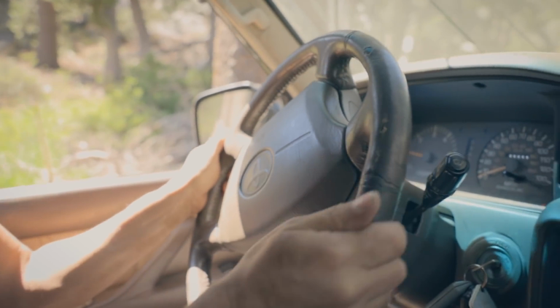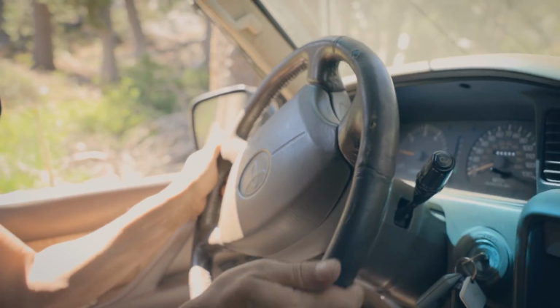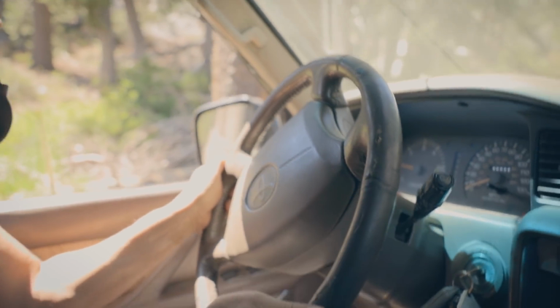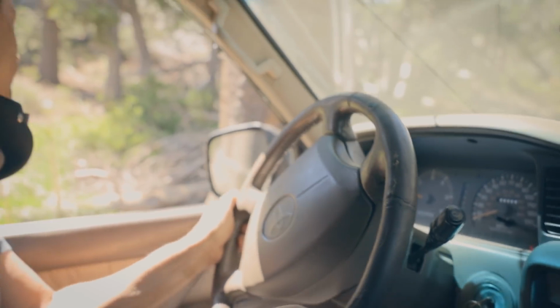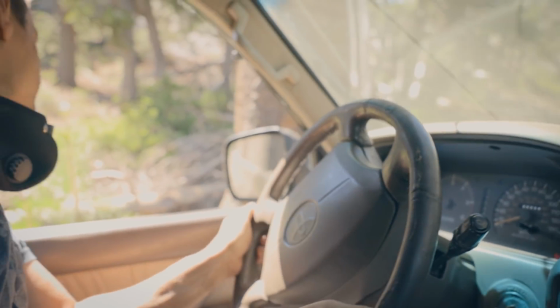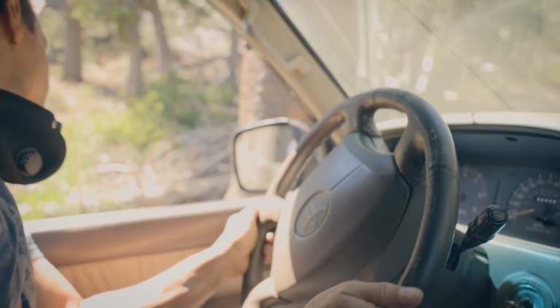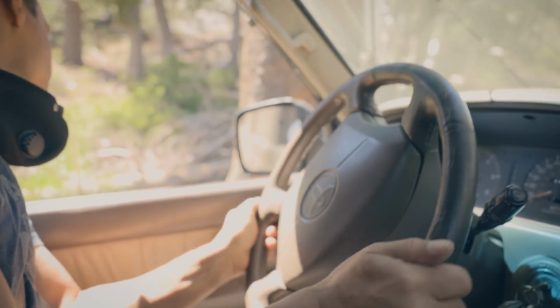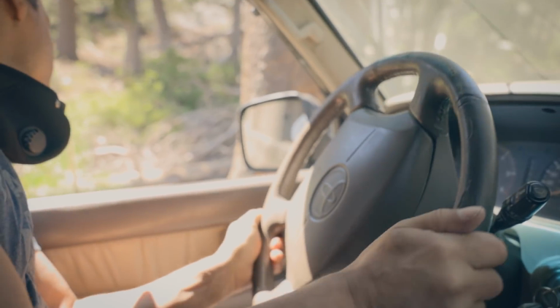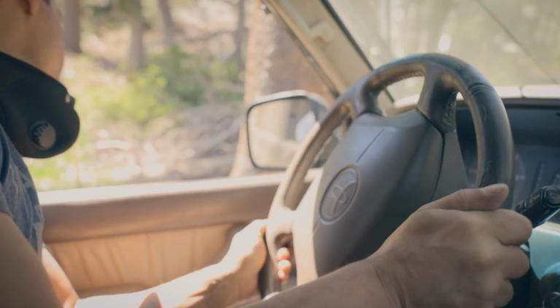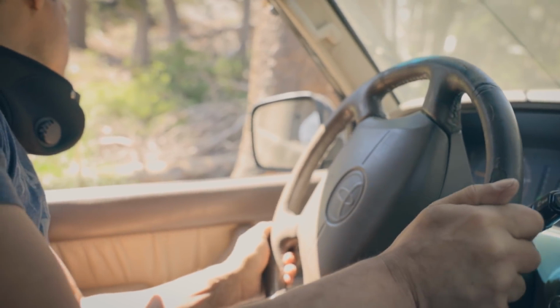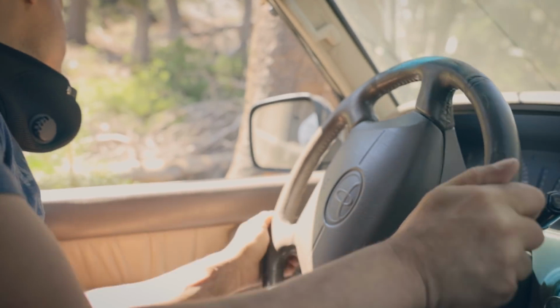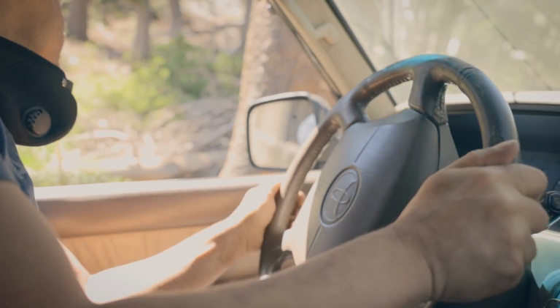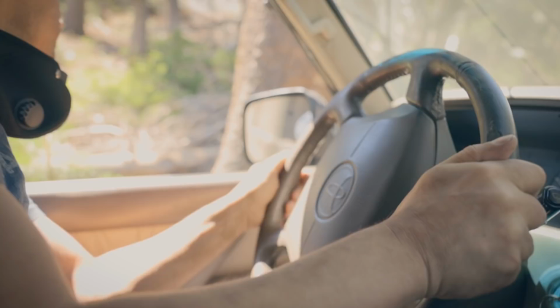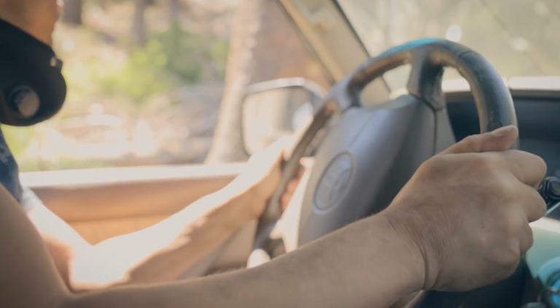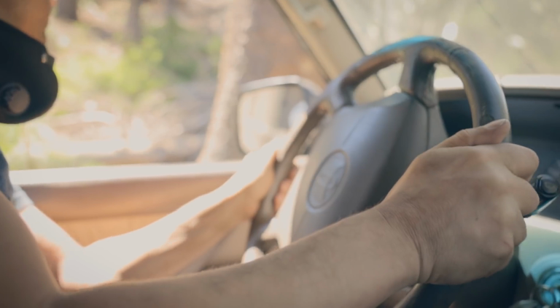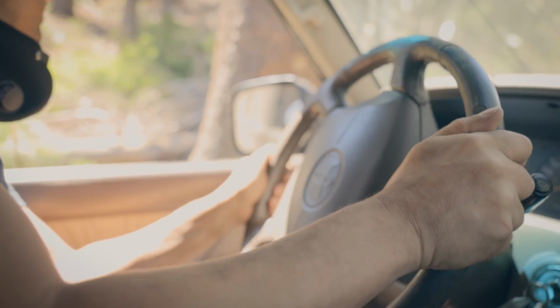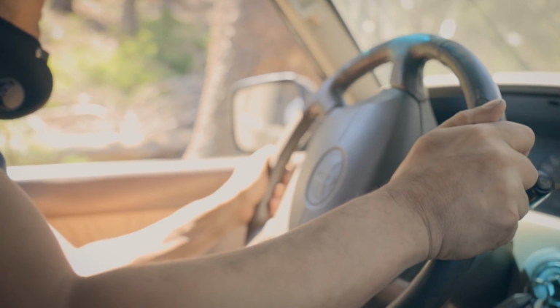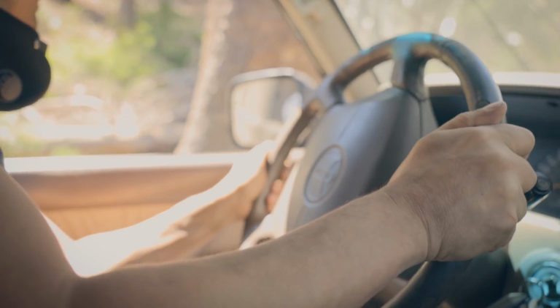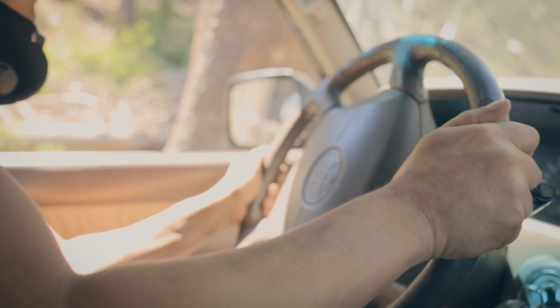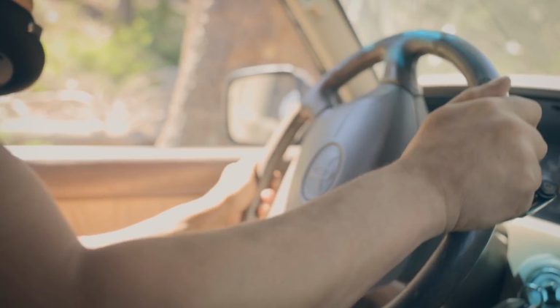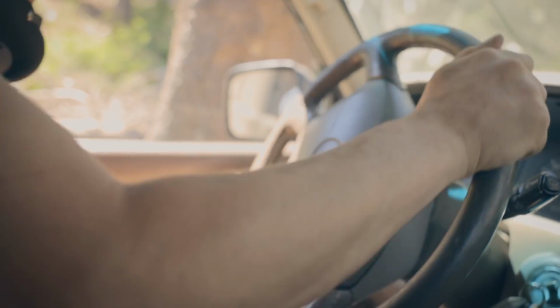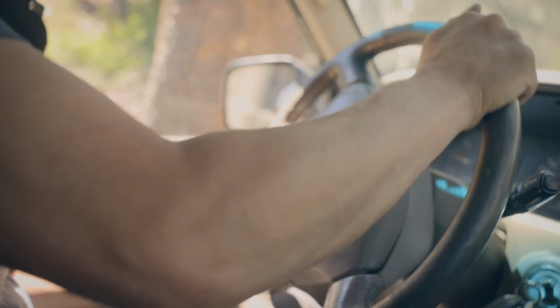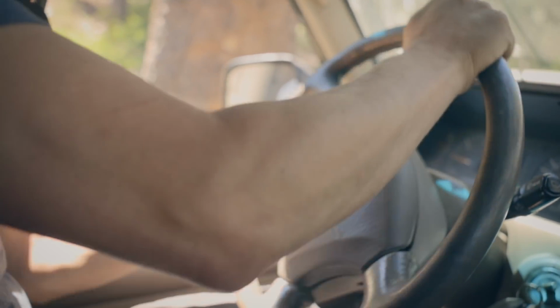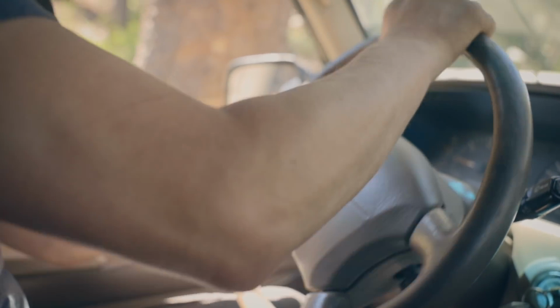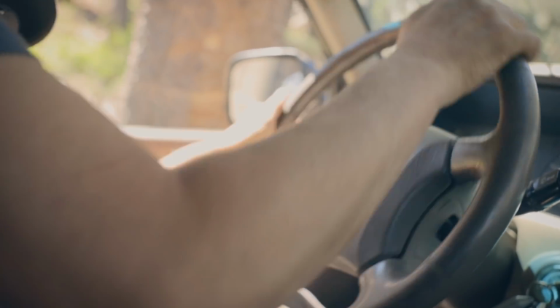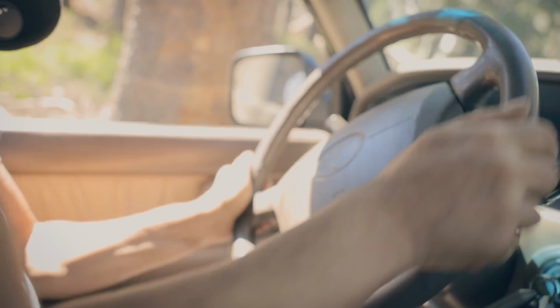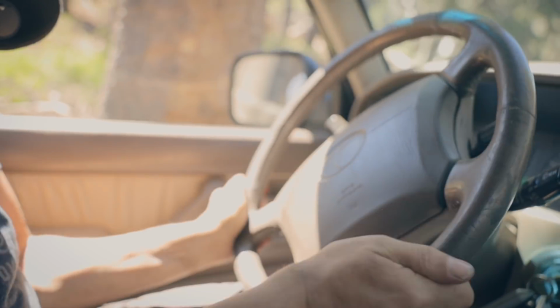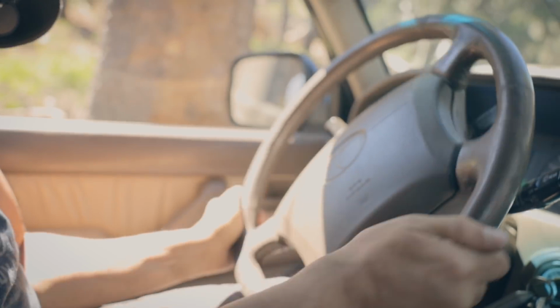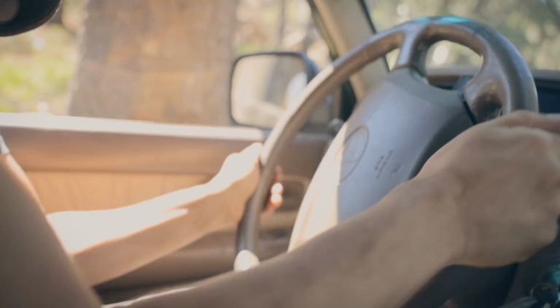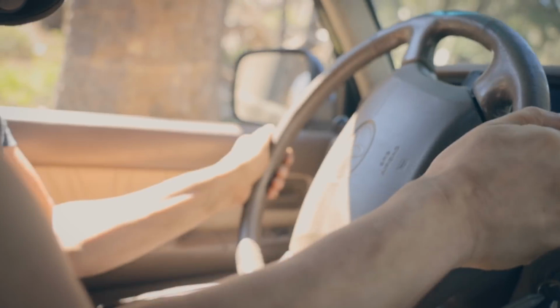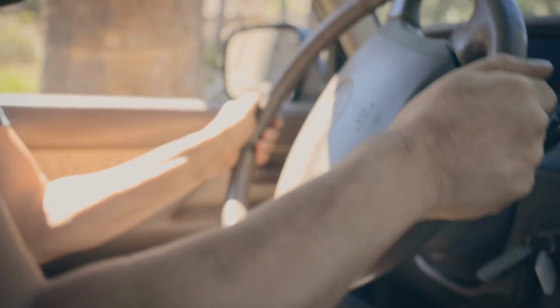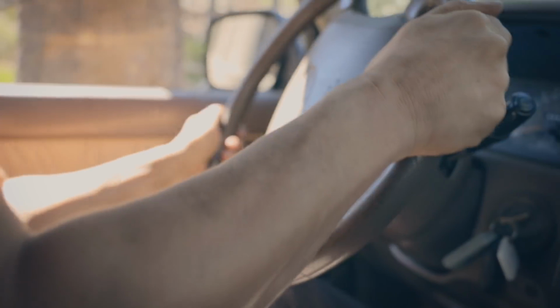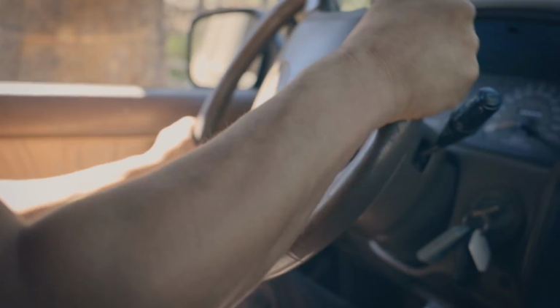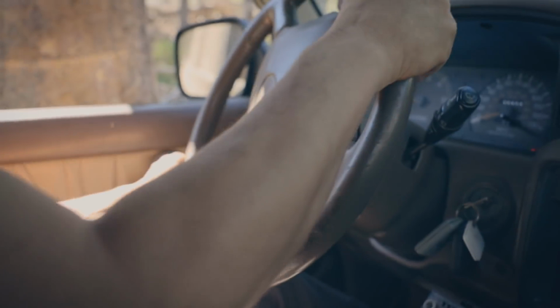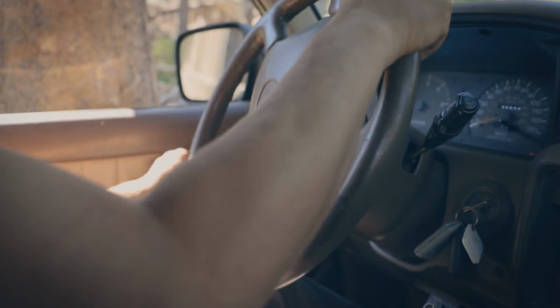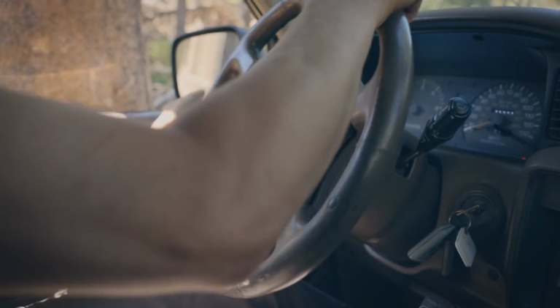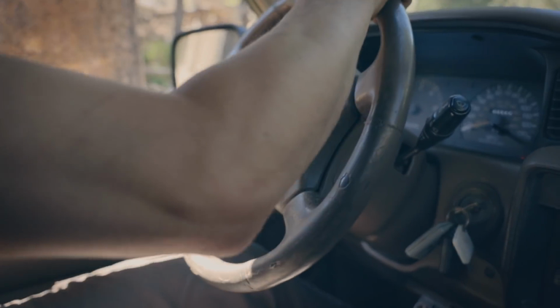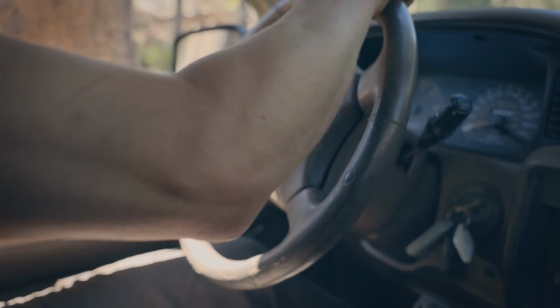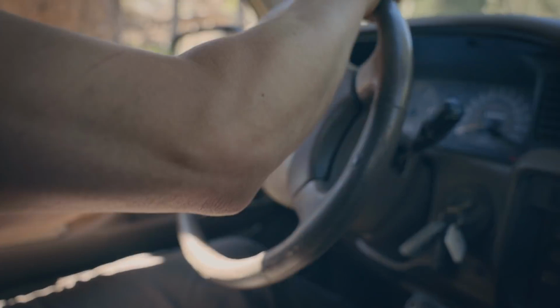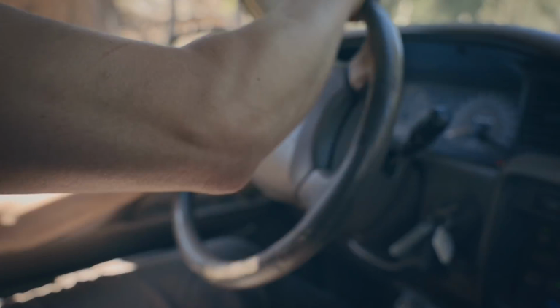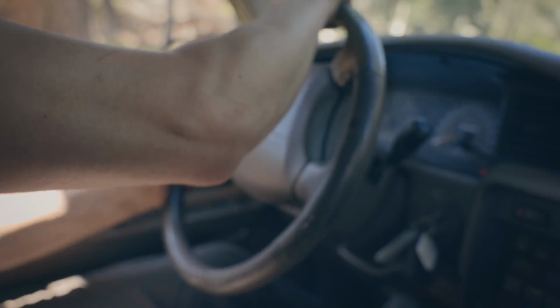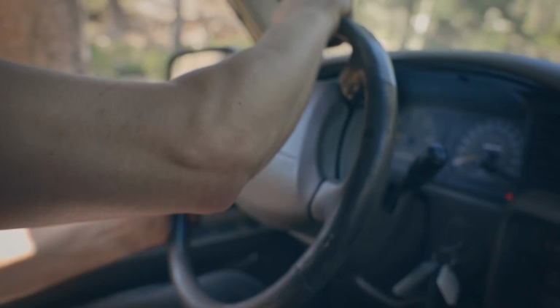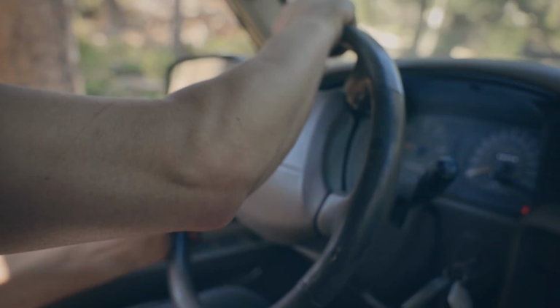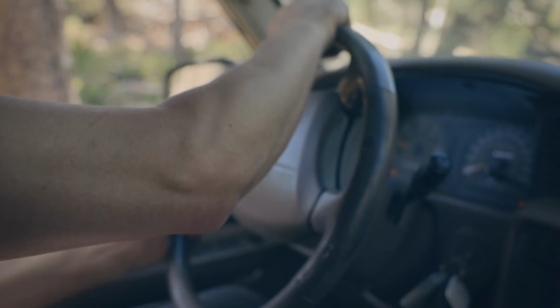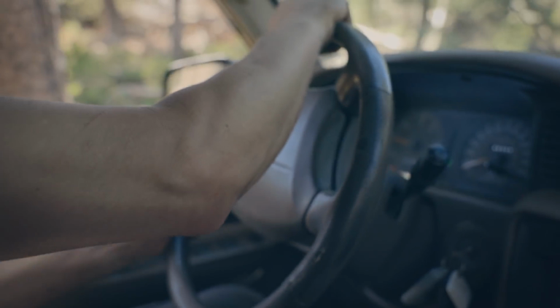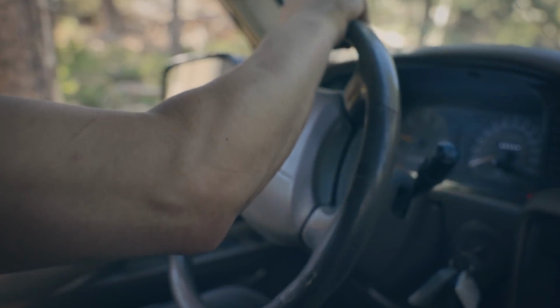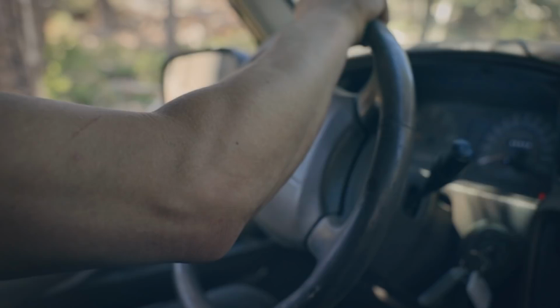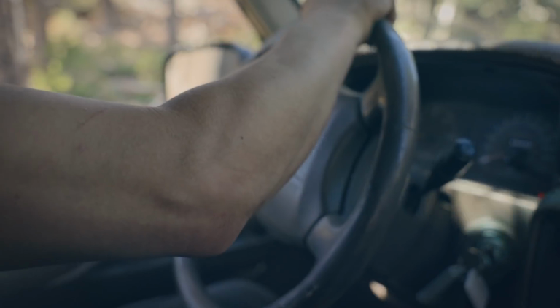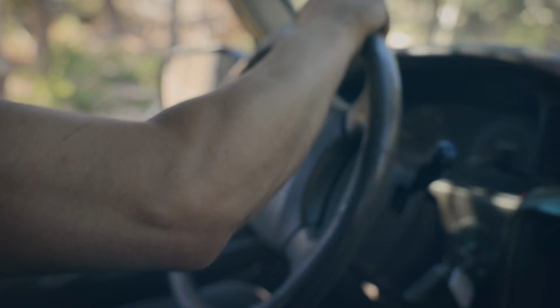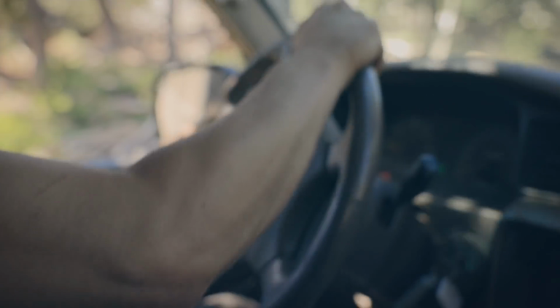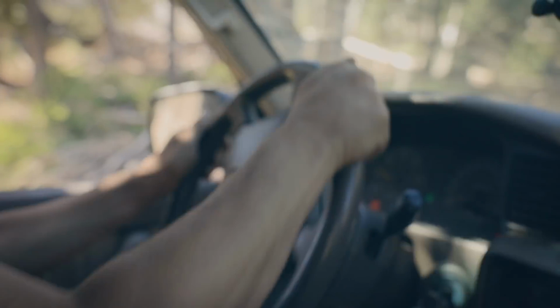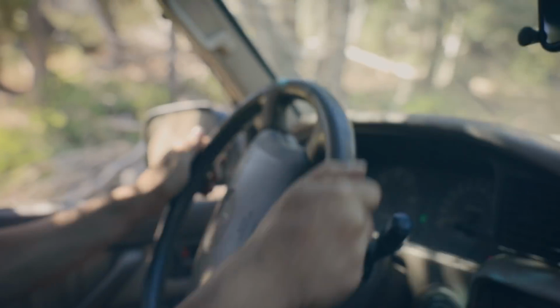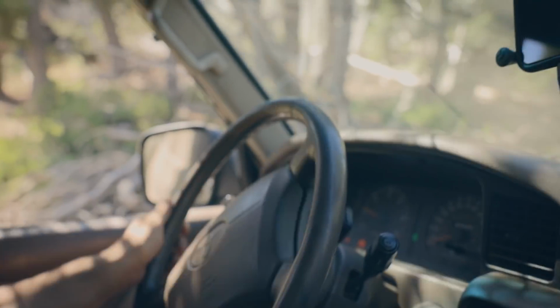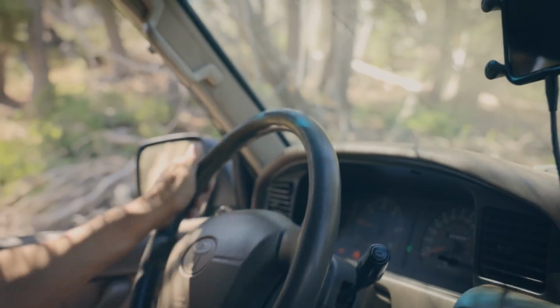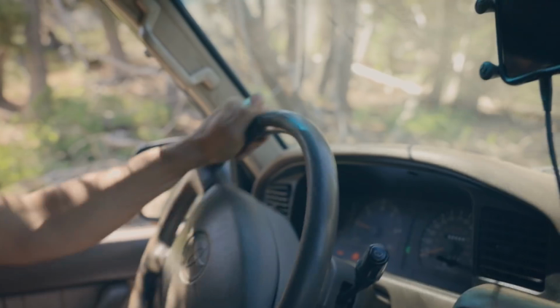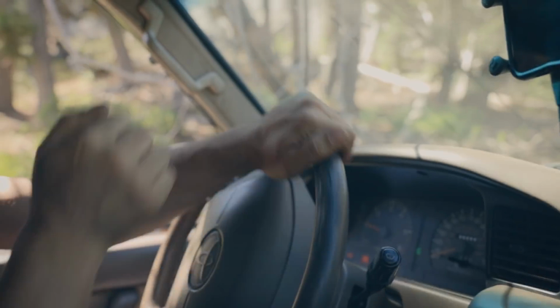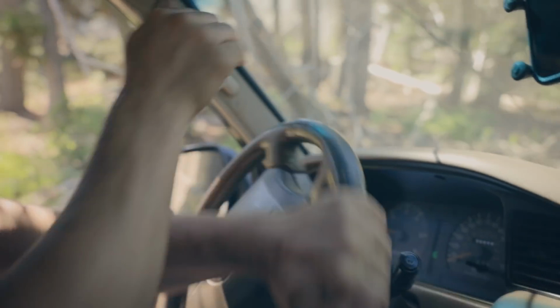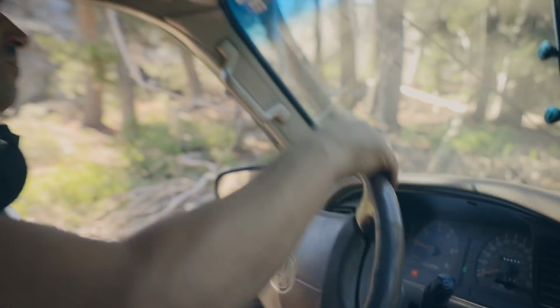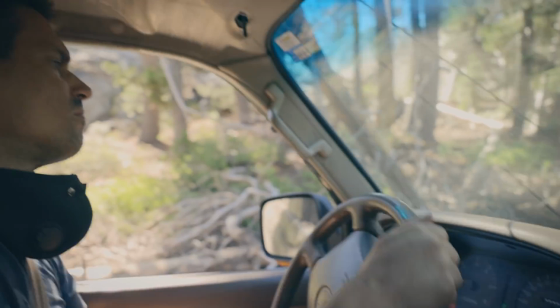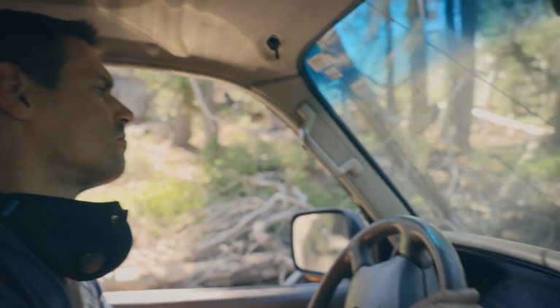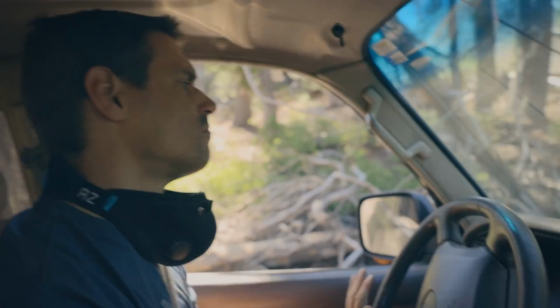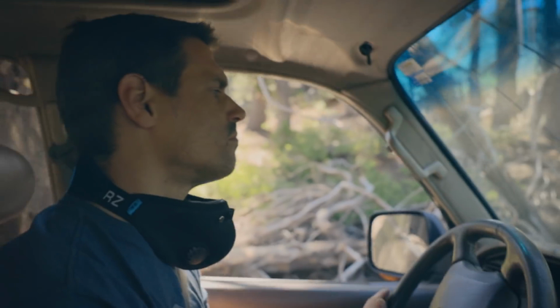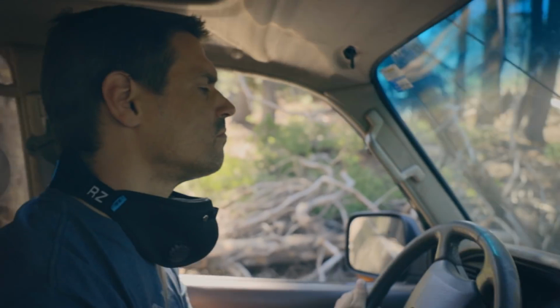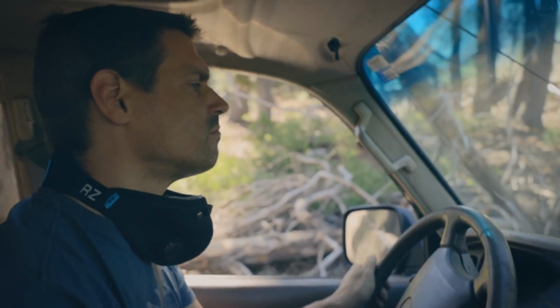Thumbs out on the wheel — don't put your thumbs around the wheel, unless you want to lose them.